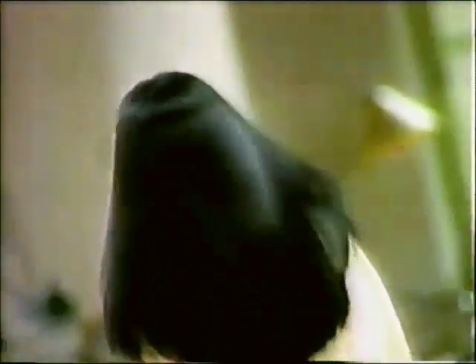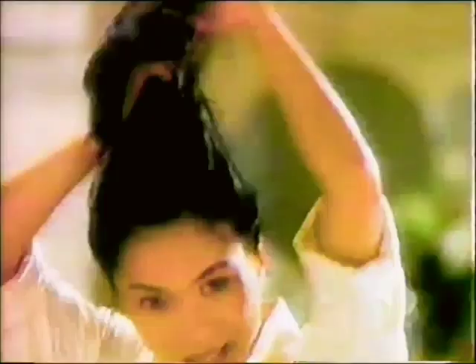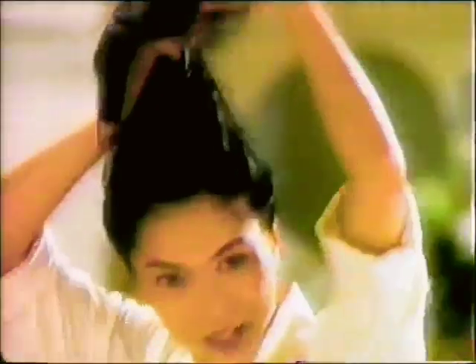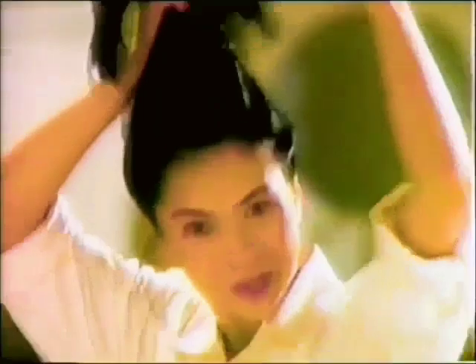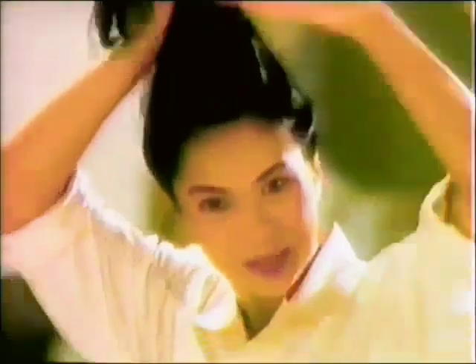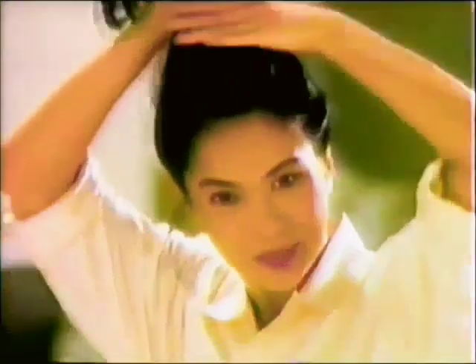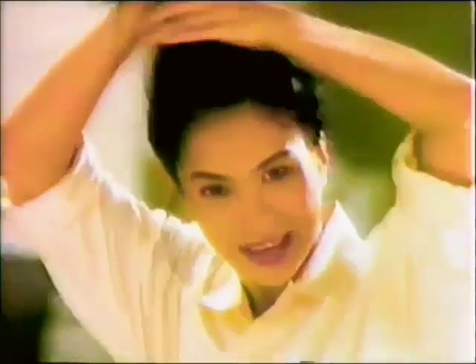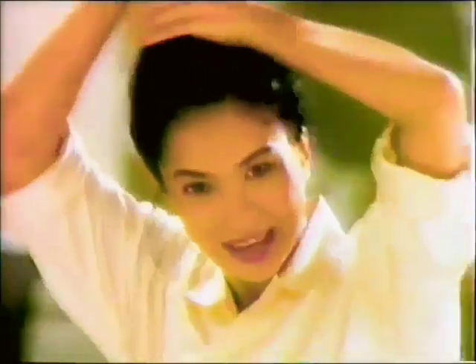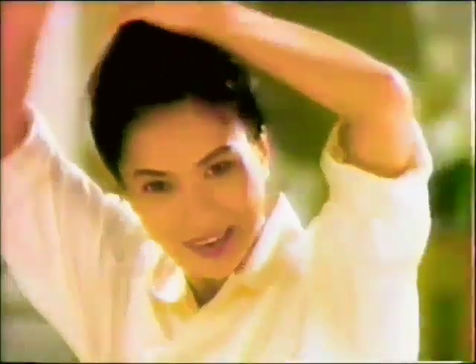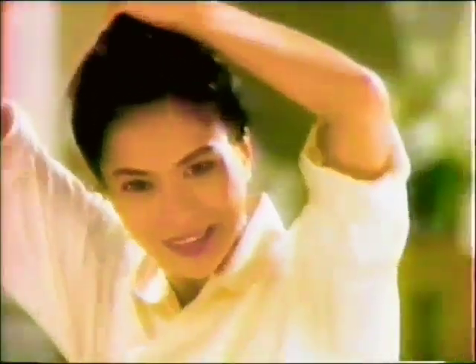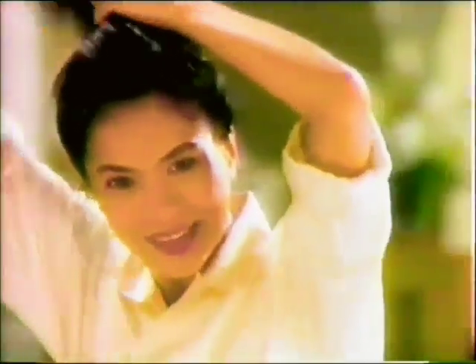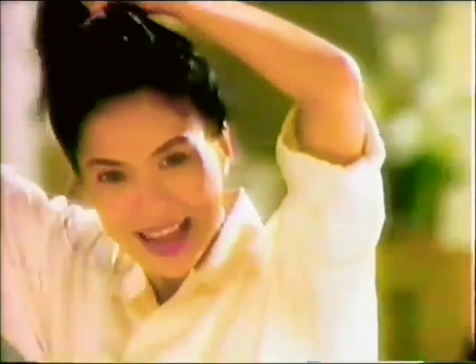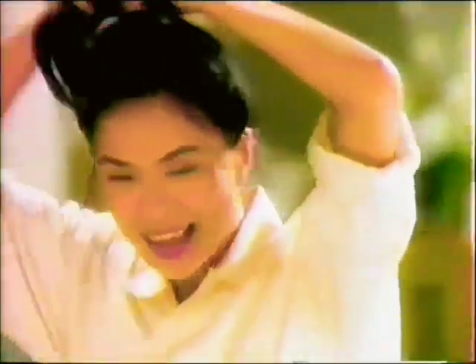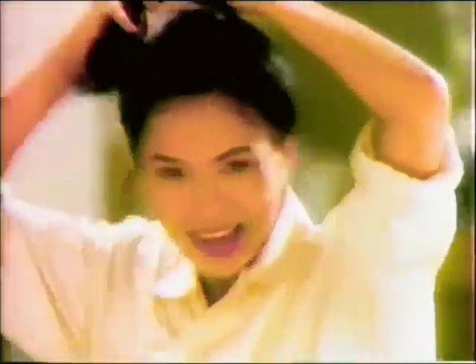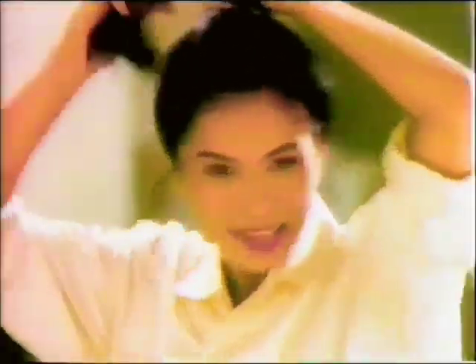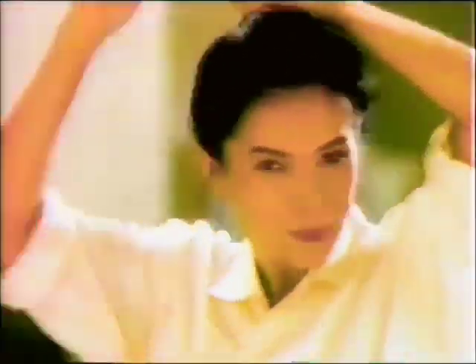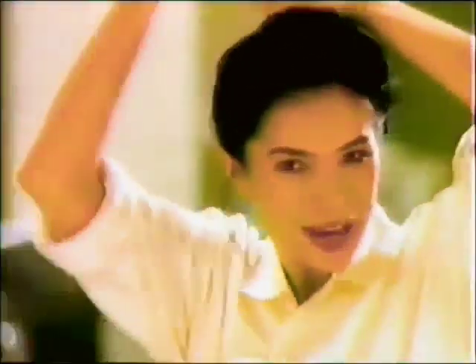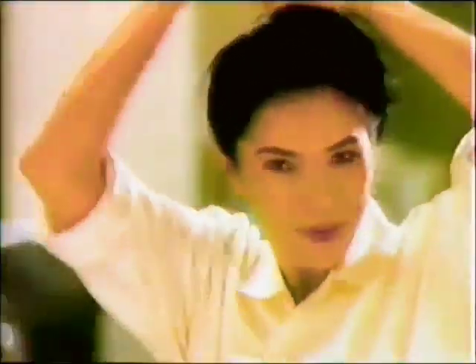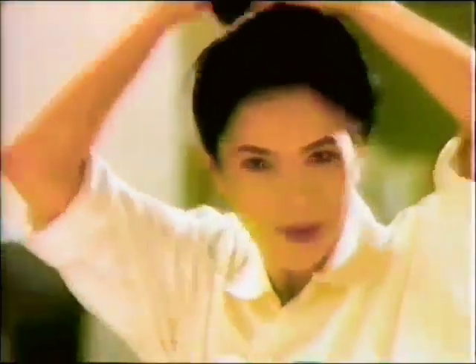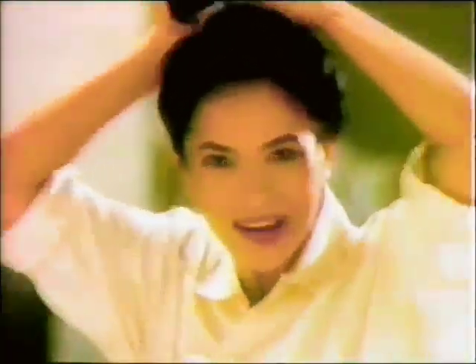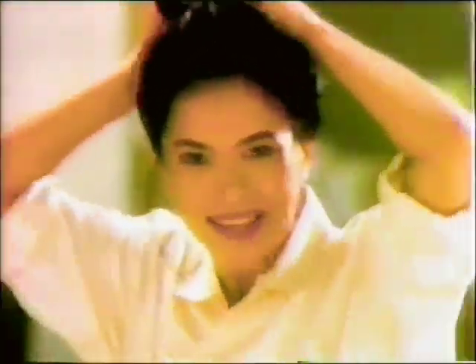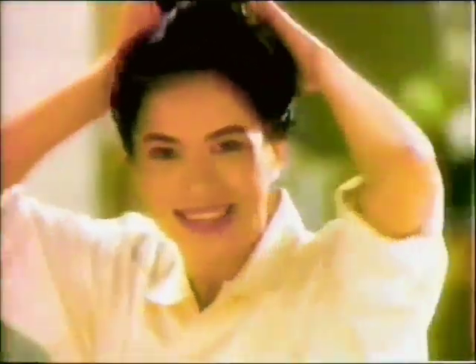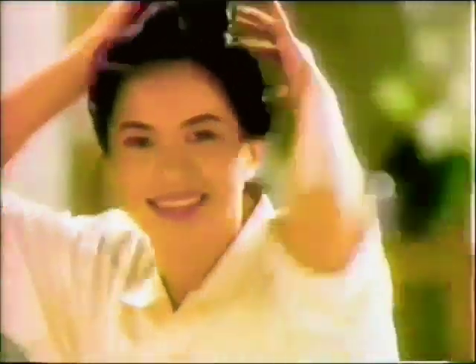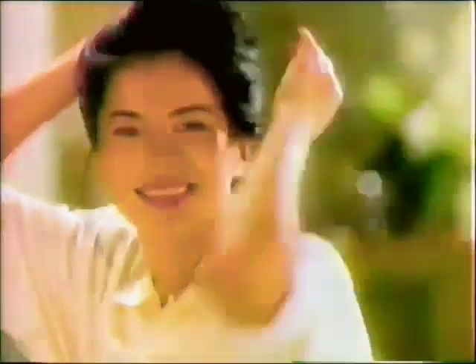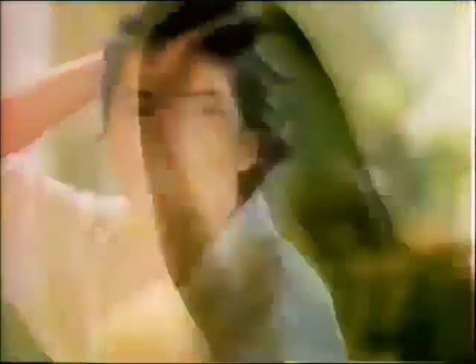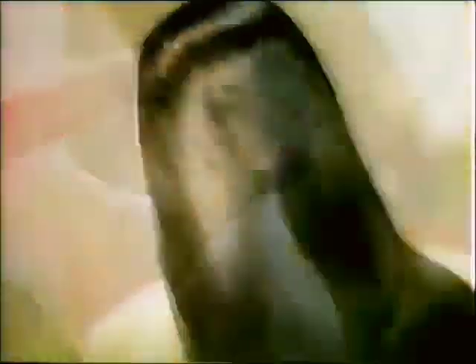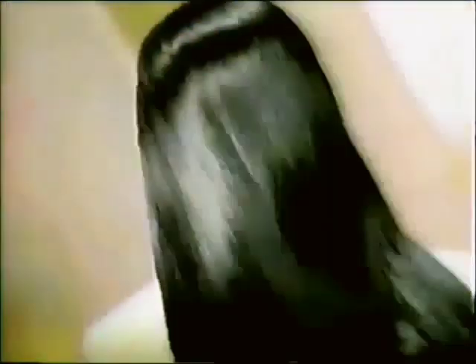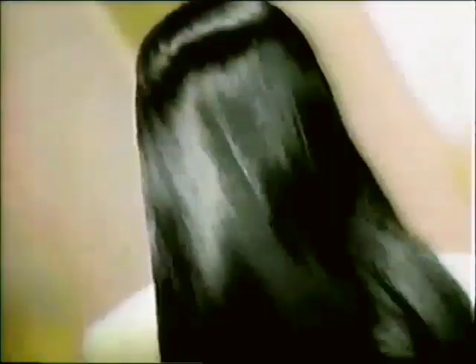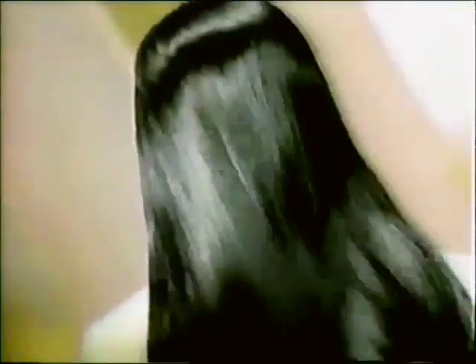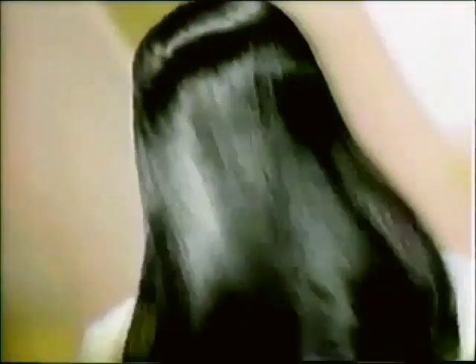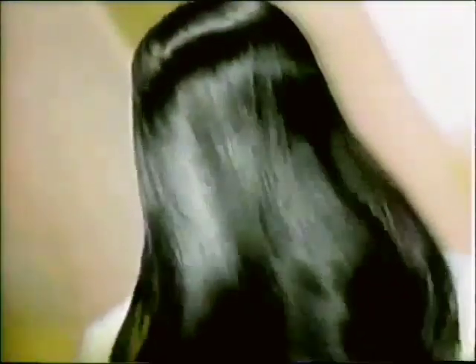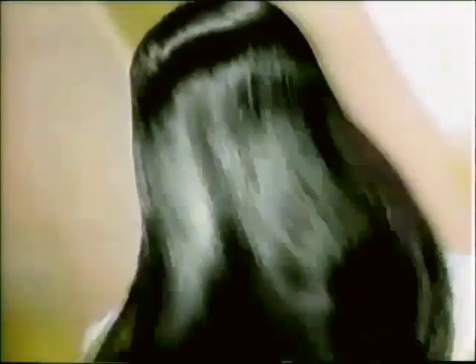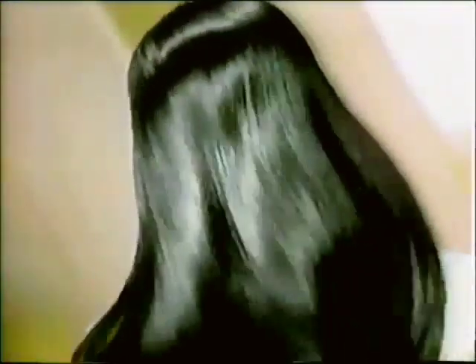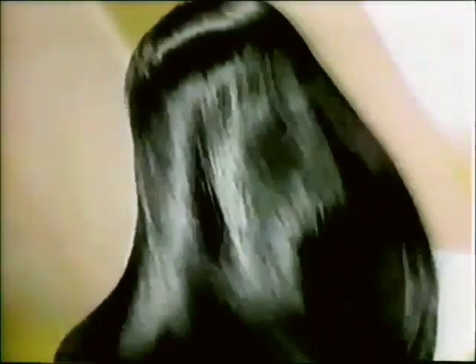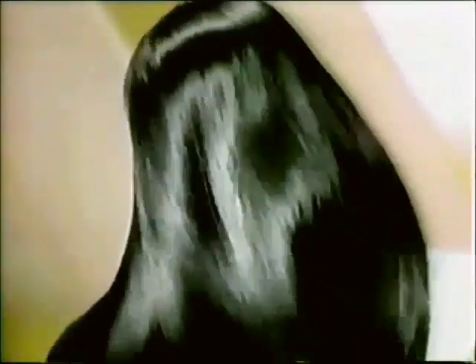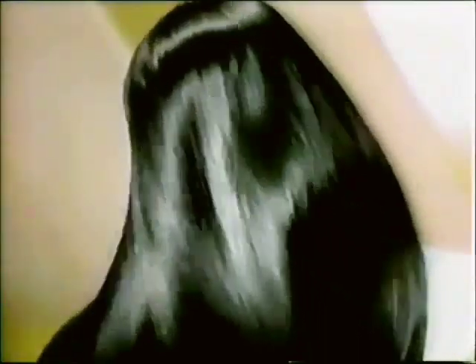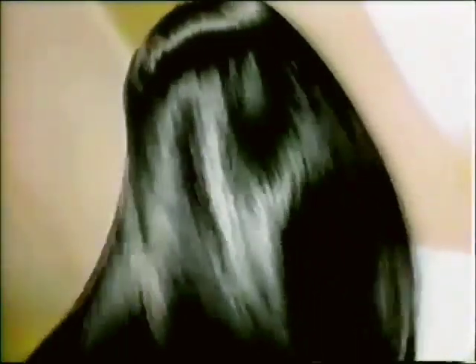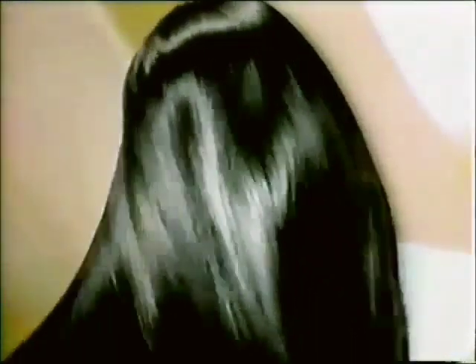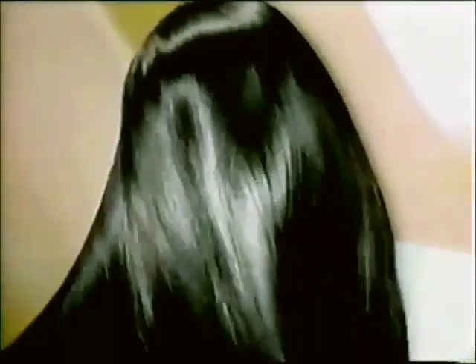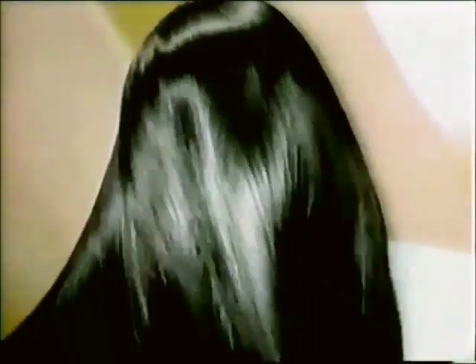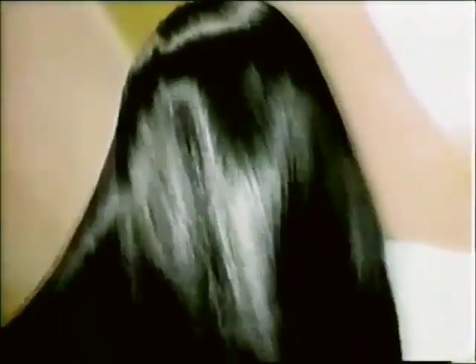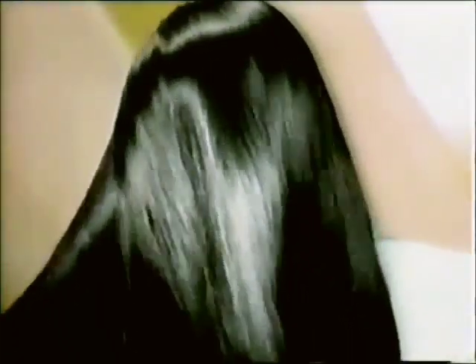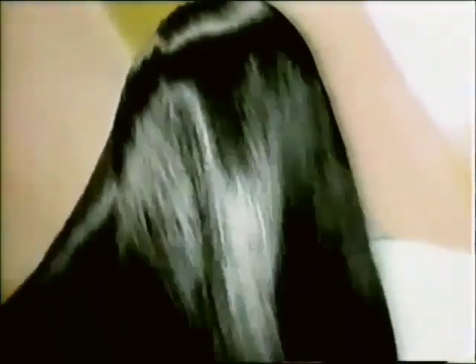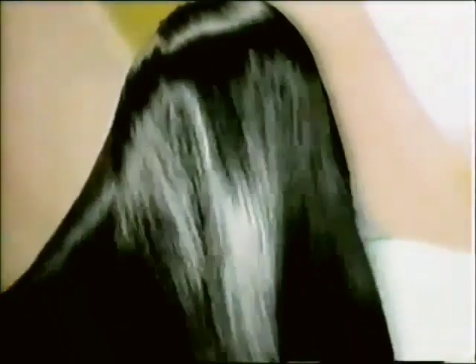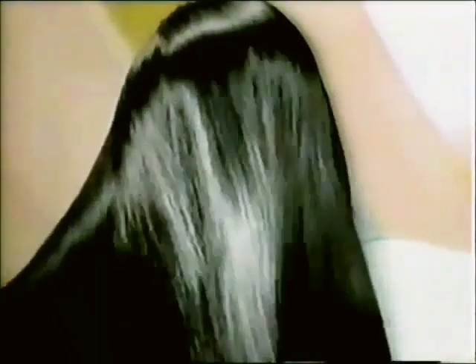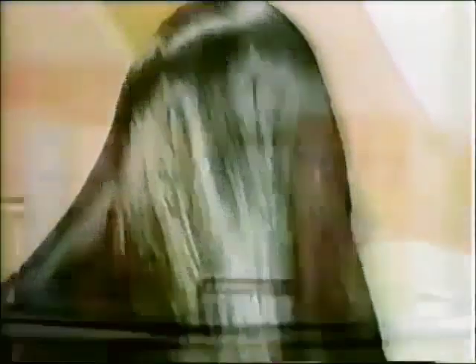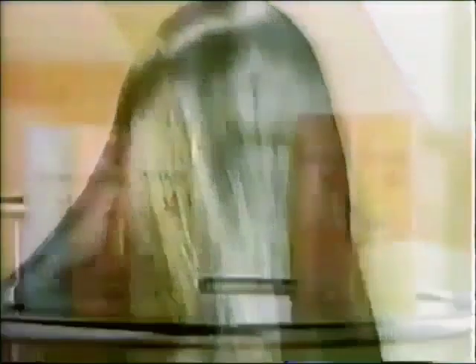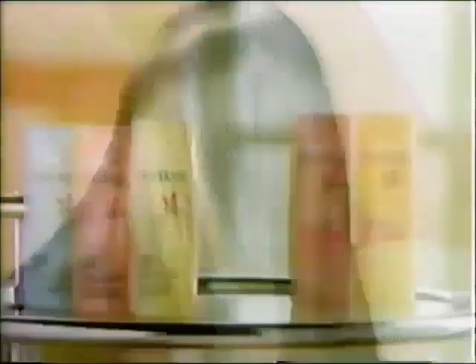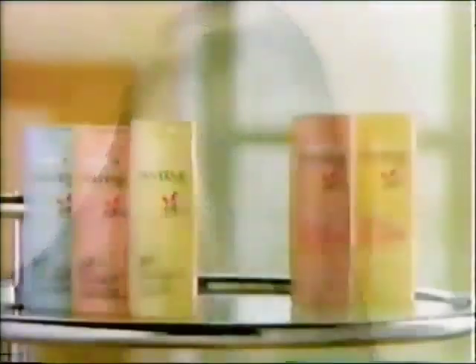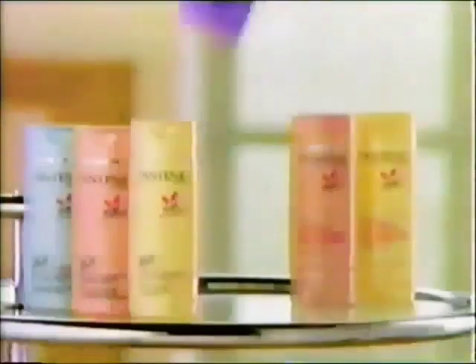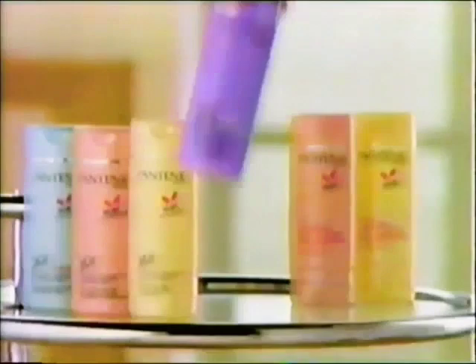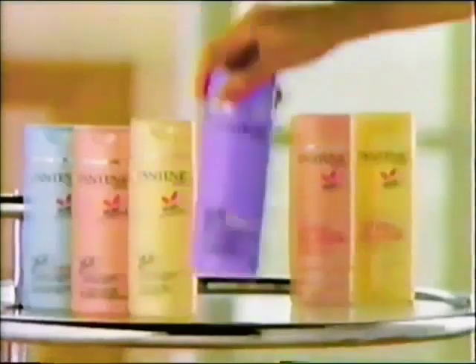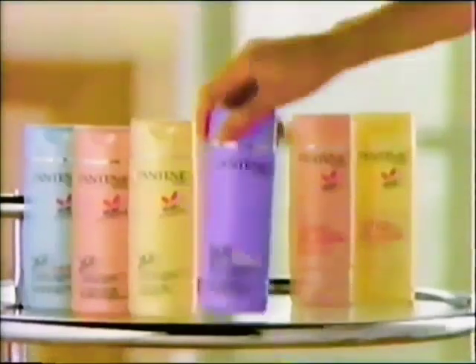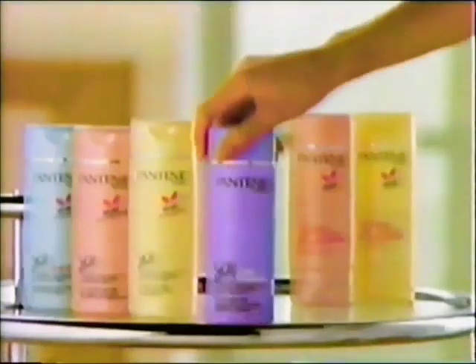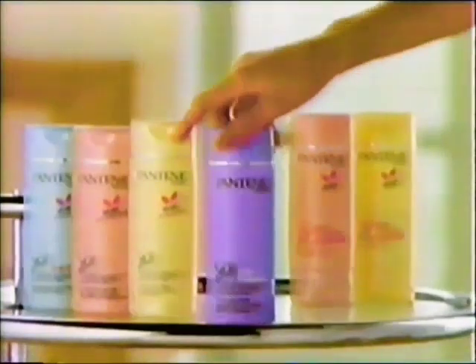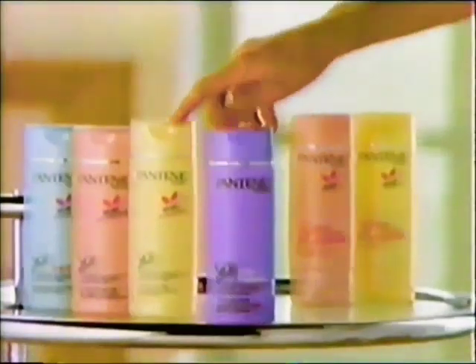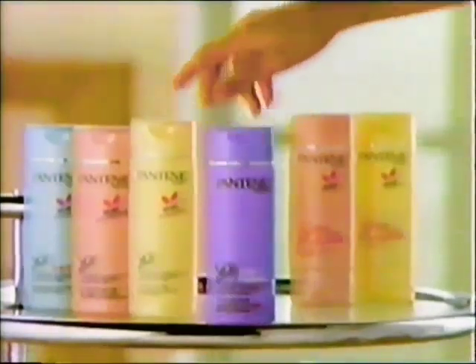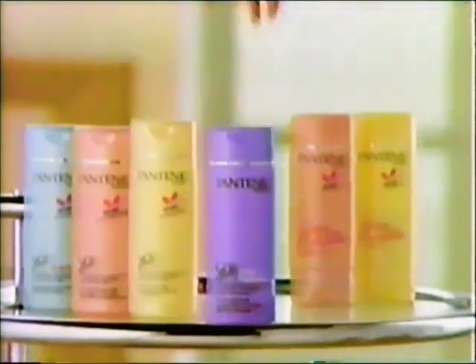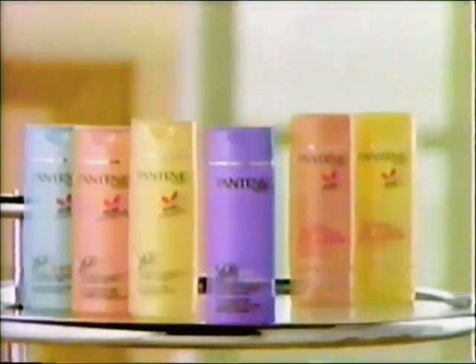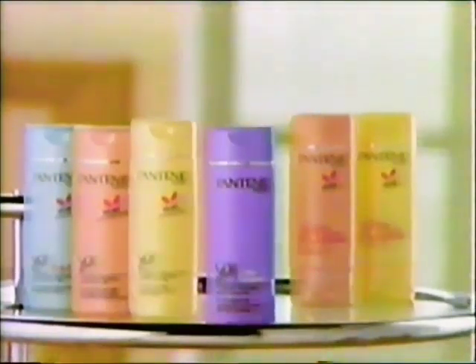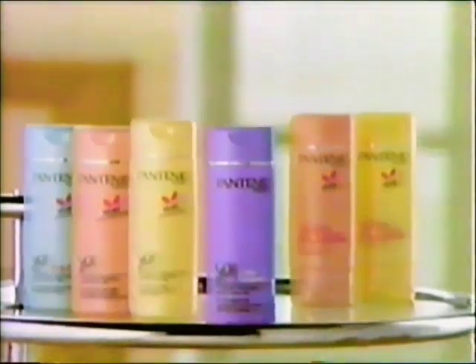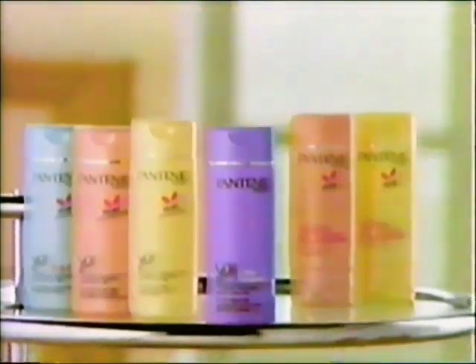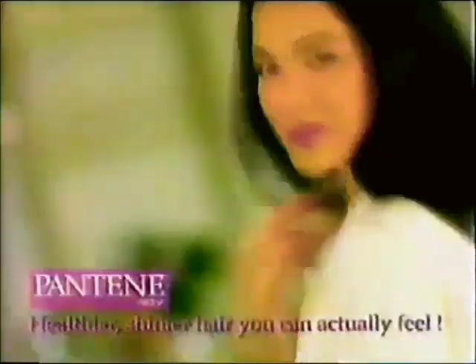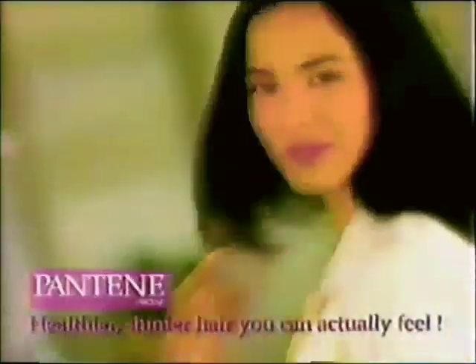Now I can treat my hair any way I want, as long as I treat it to the extra protection of Pantene Pro-V Extra Treatment Shampoo.